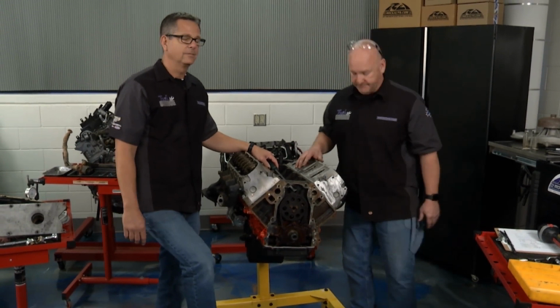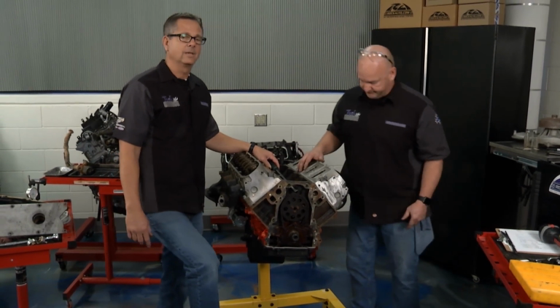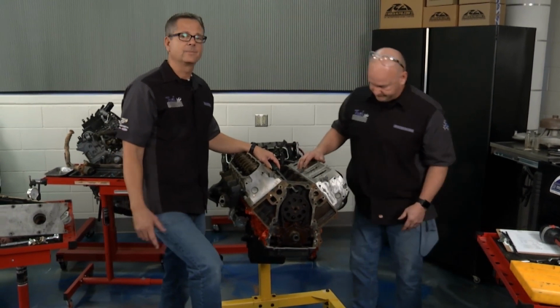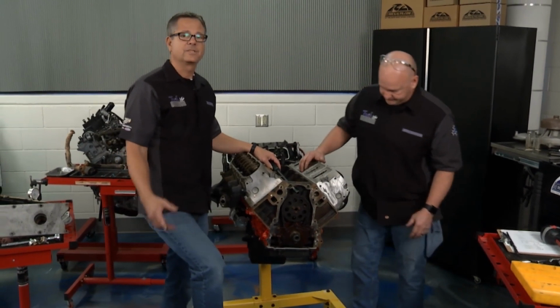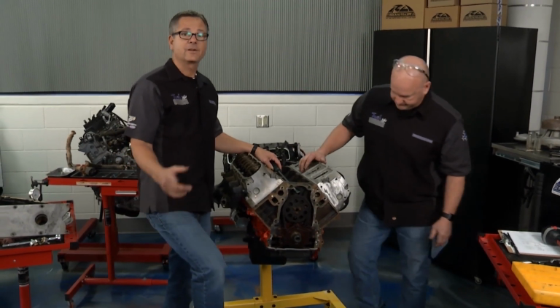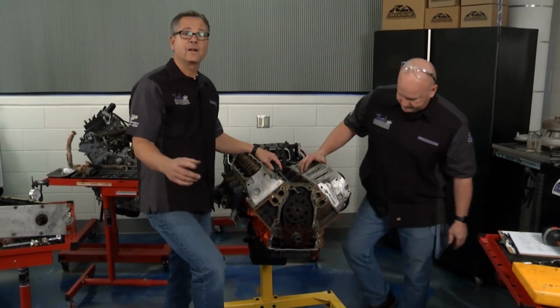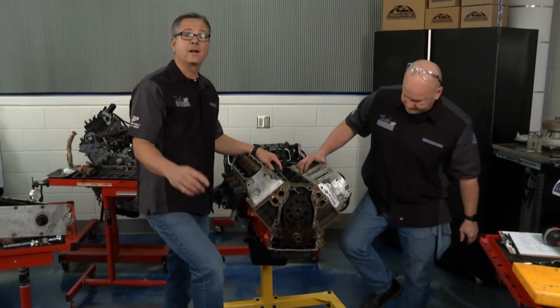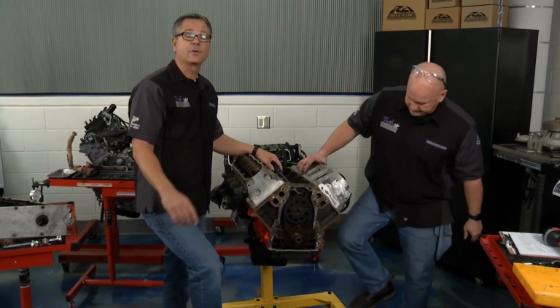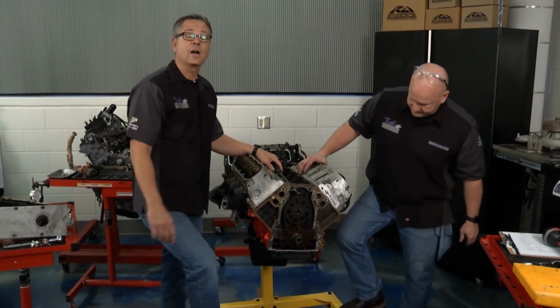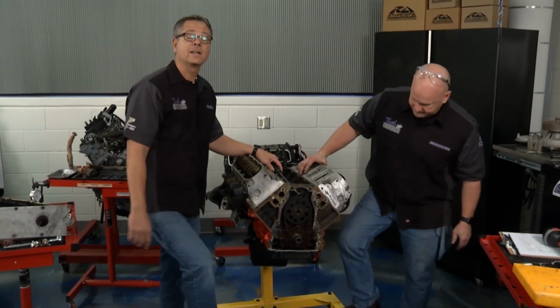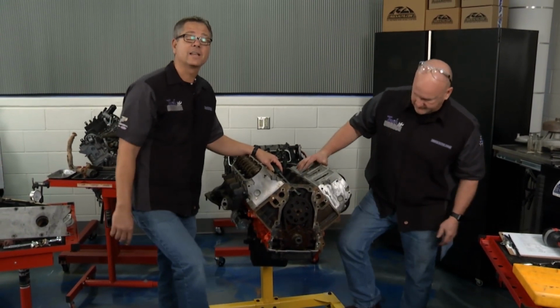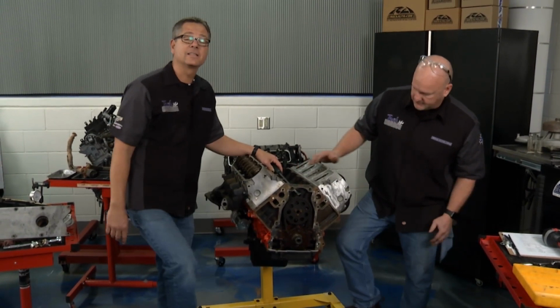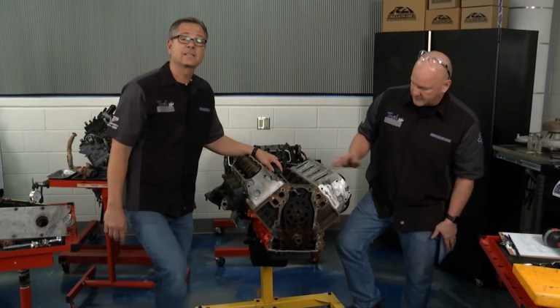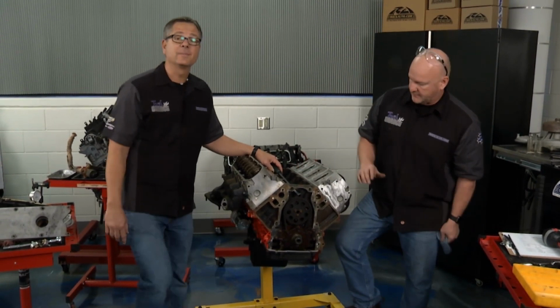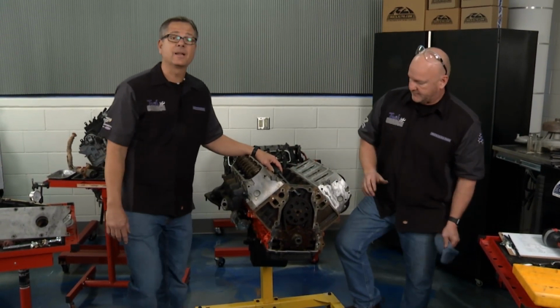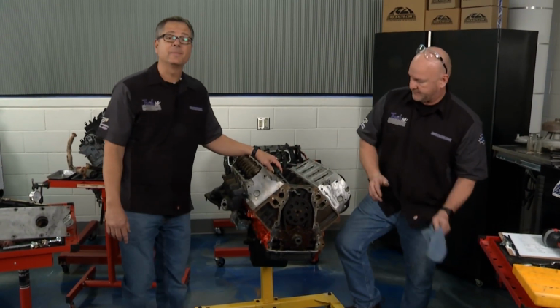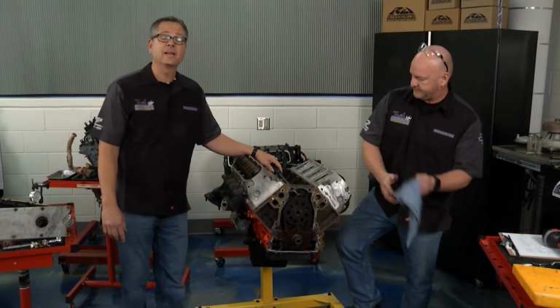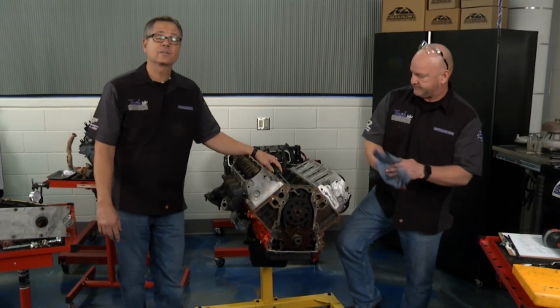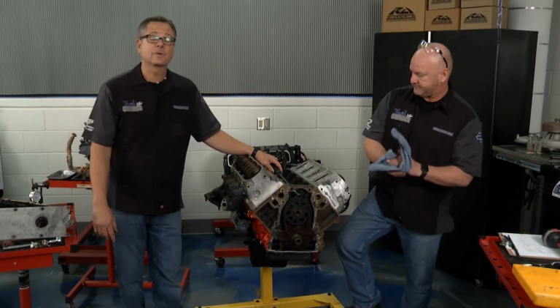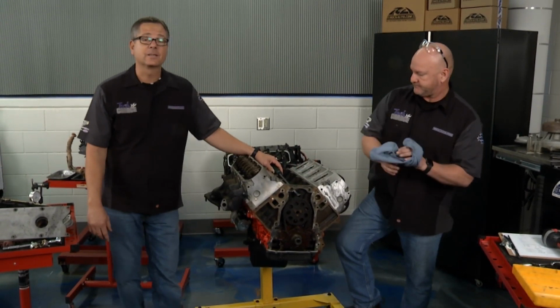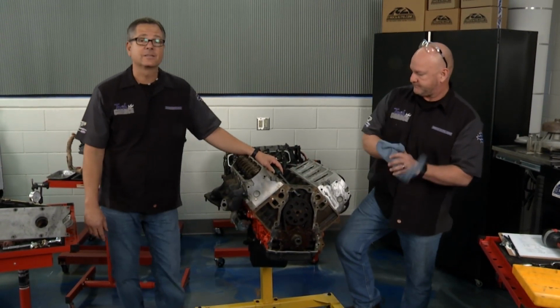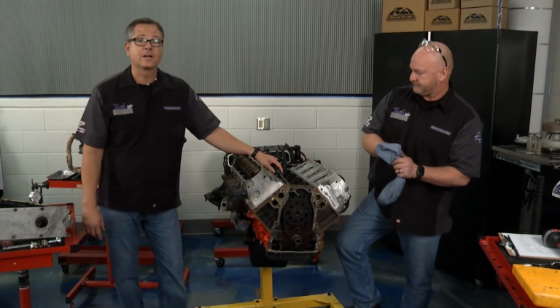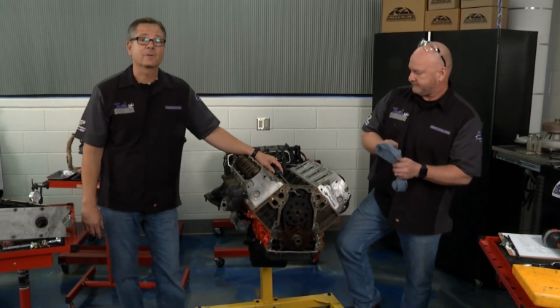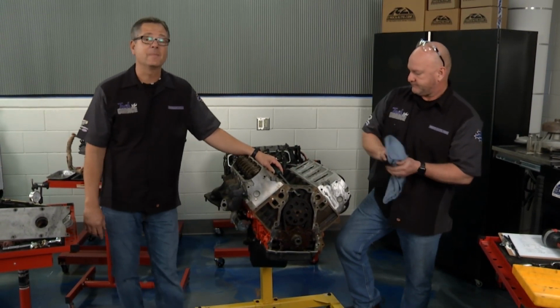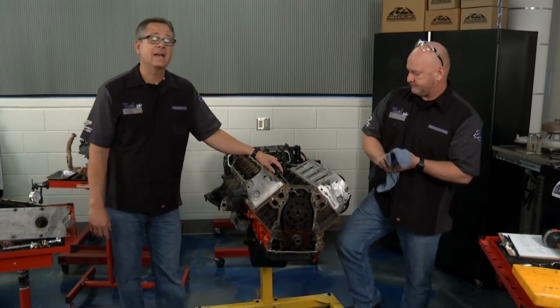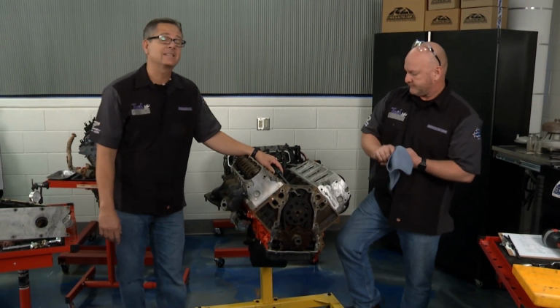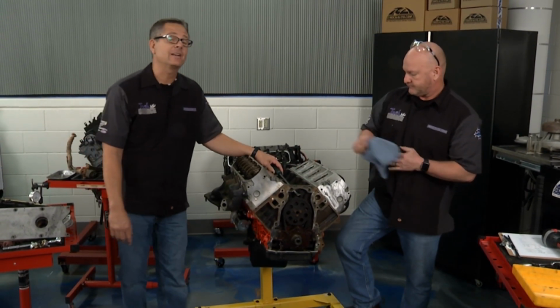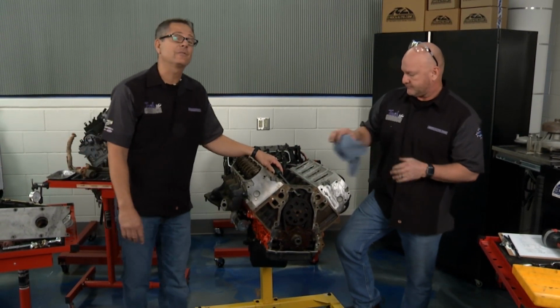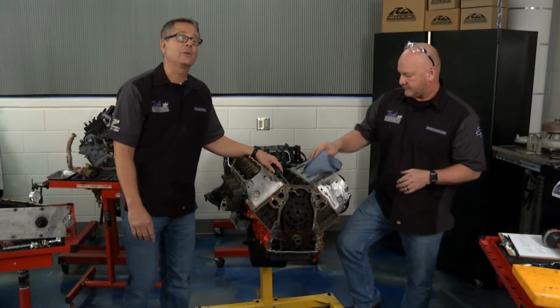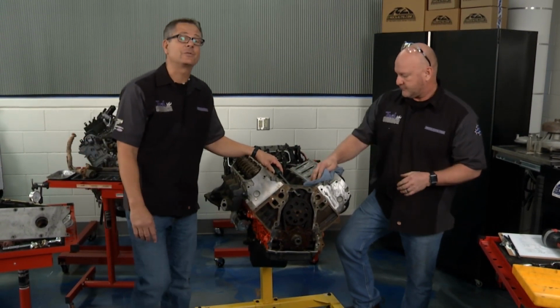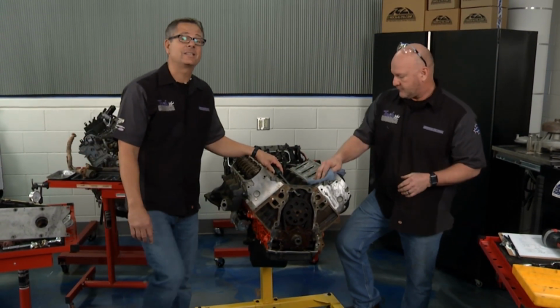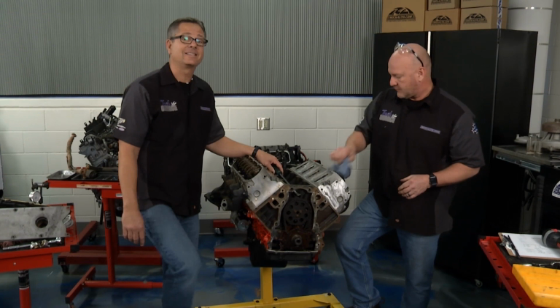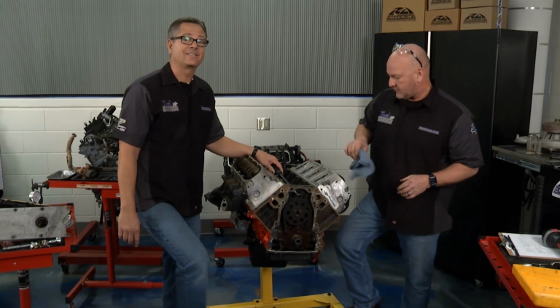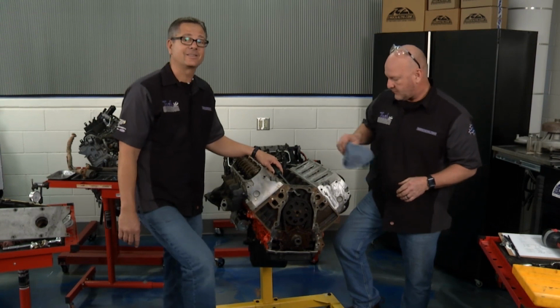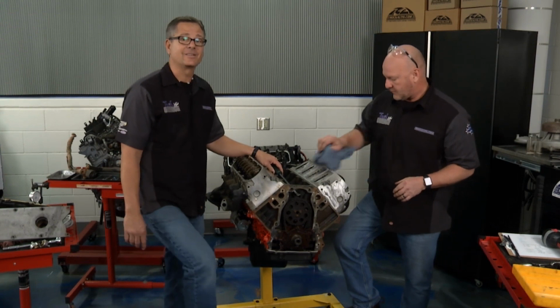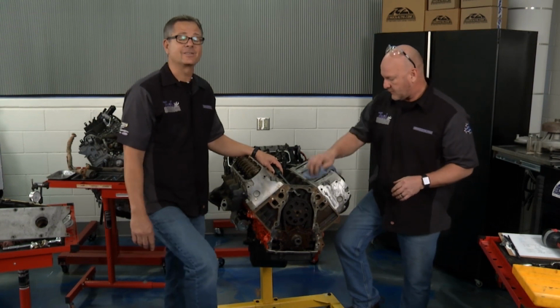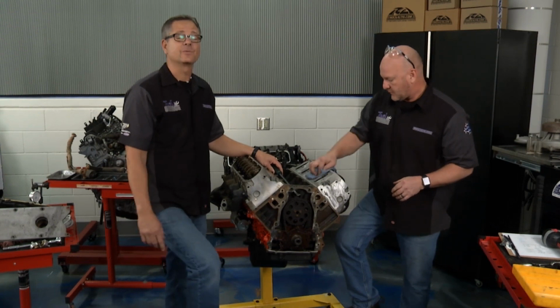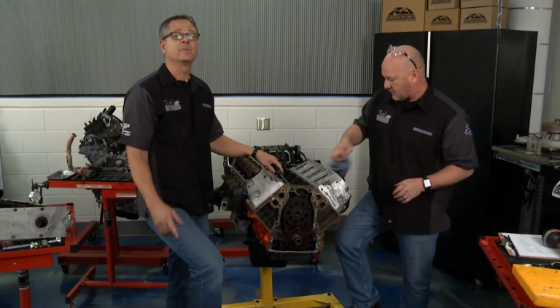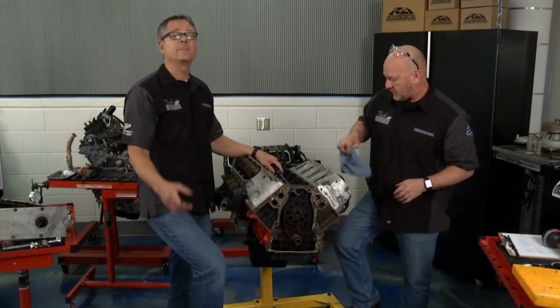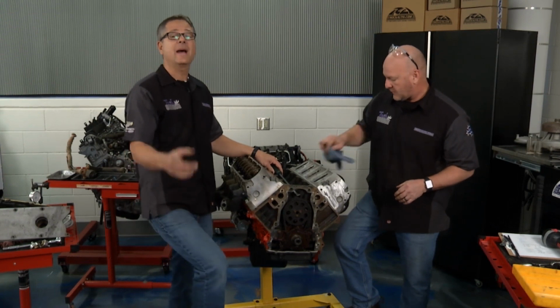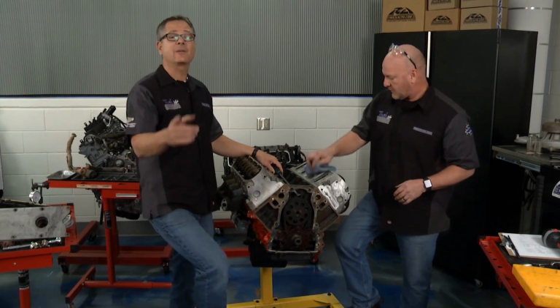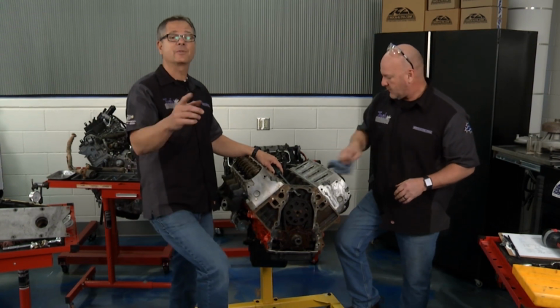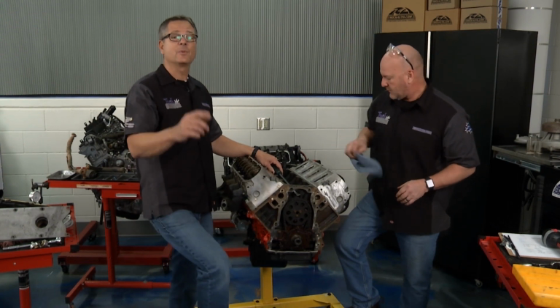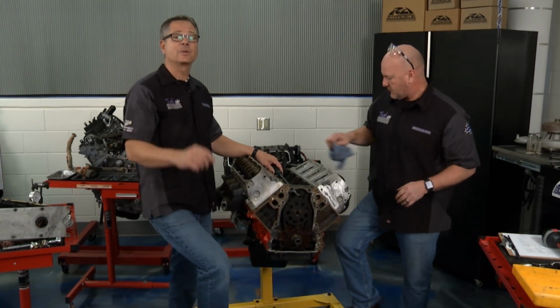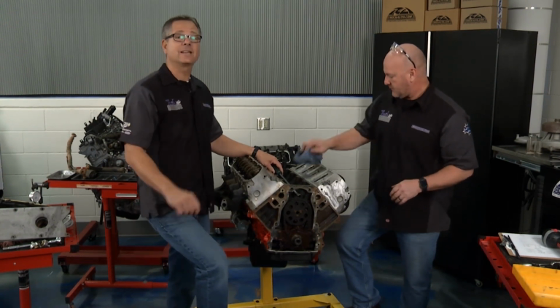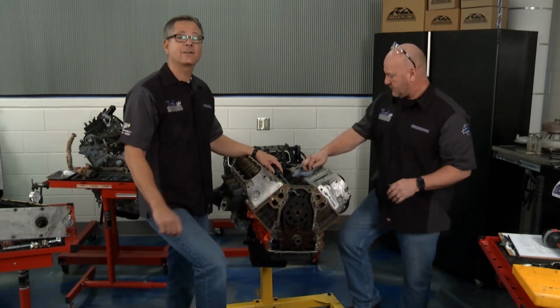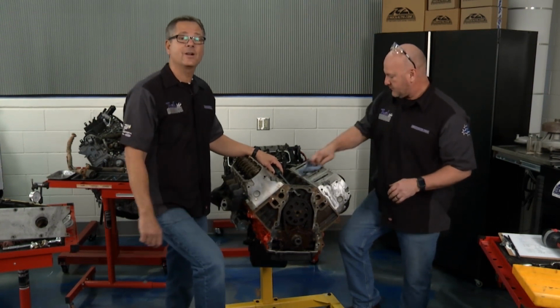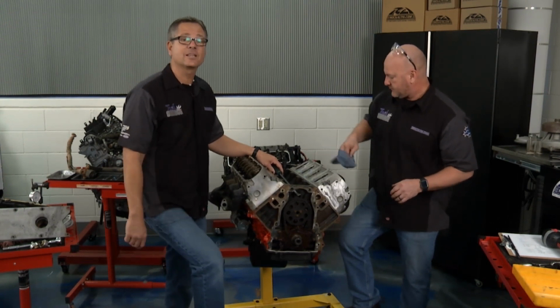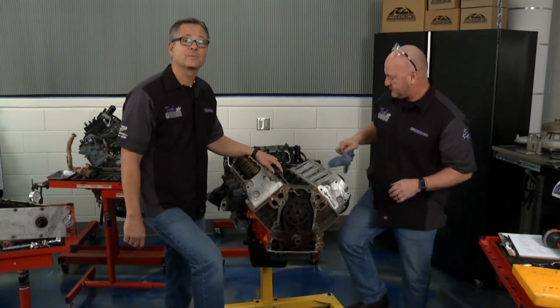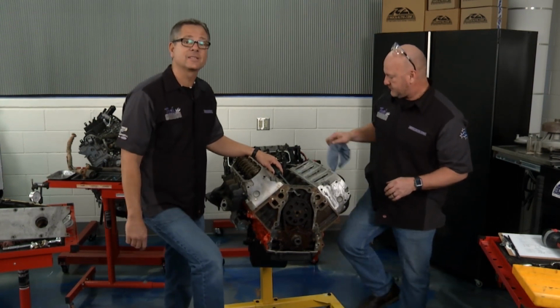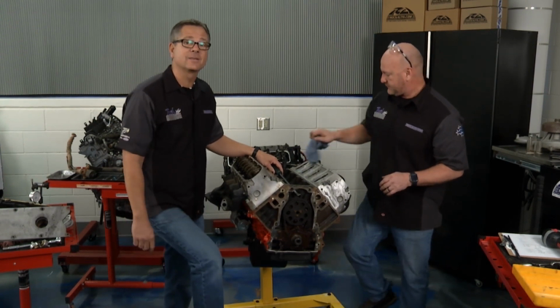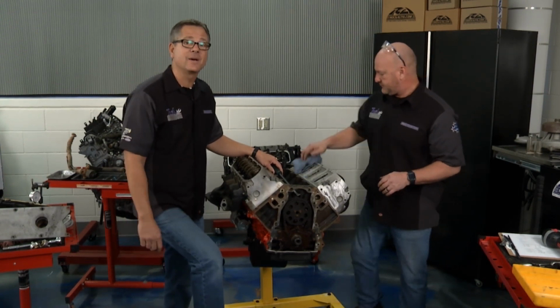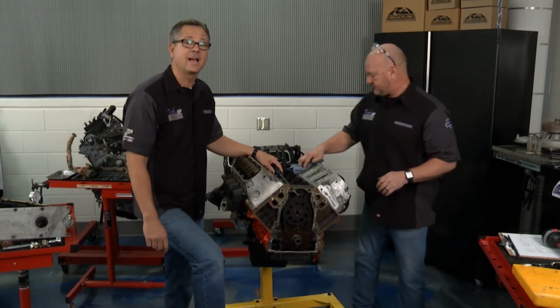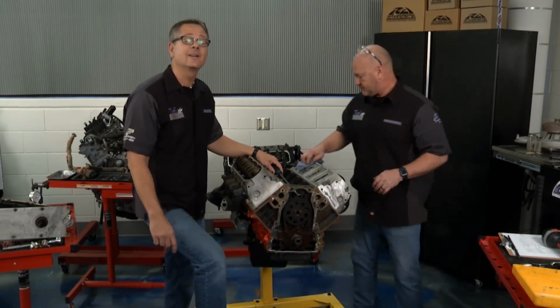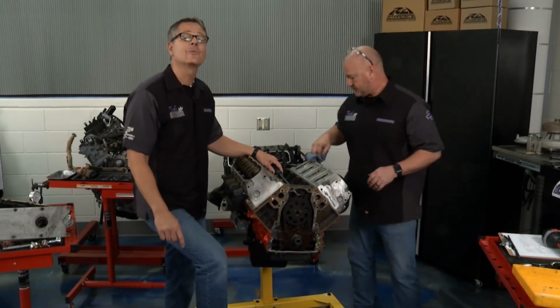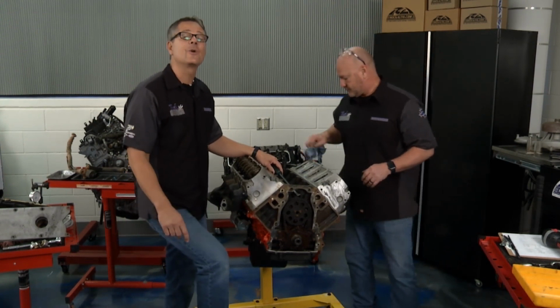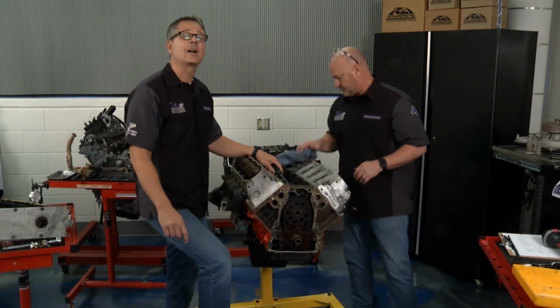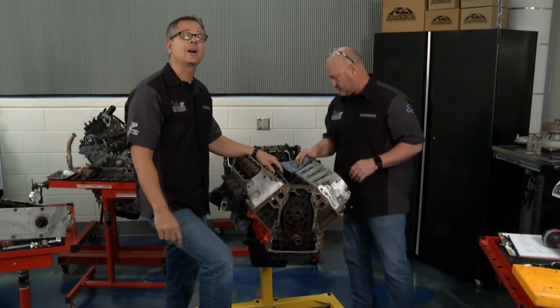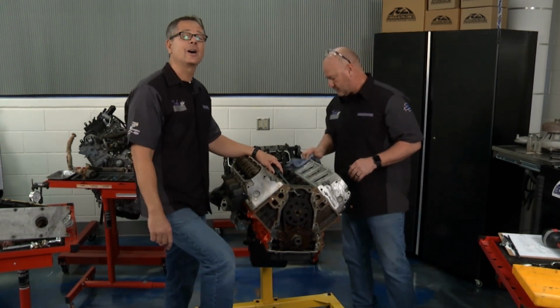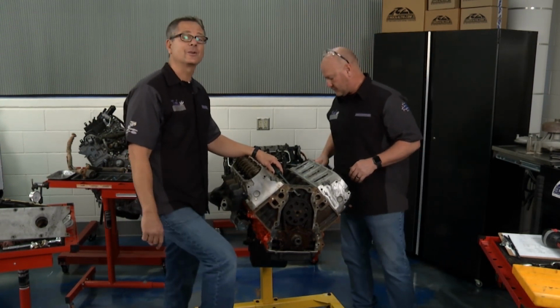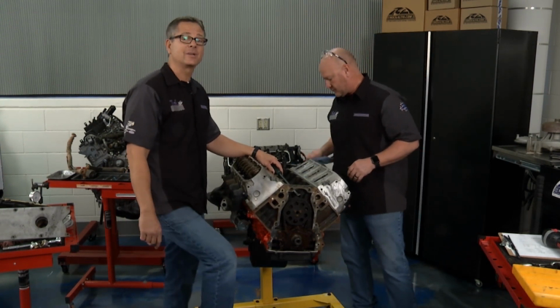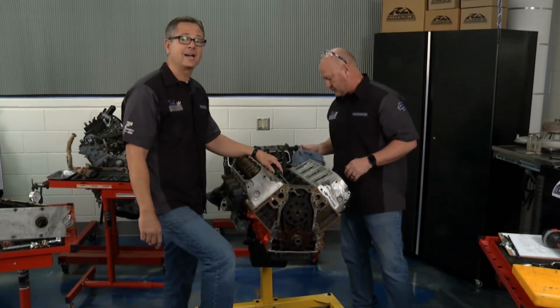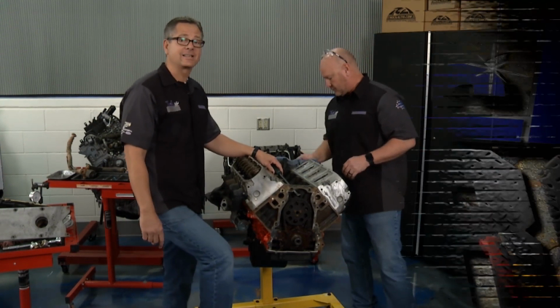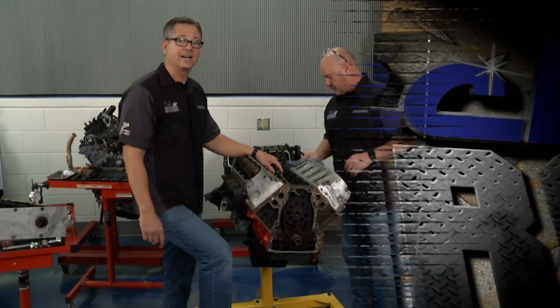Stick around — Garage Ed's coming up next, we're going to talk mass airflow sensors. We'll be back with more Tech Garage, presented by RockAuto.com.